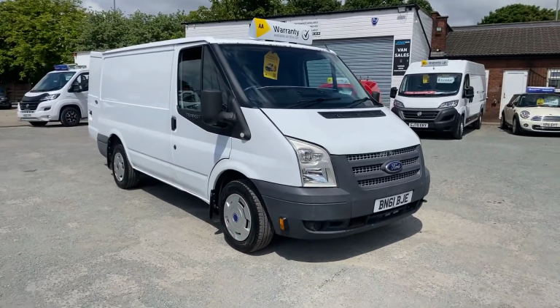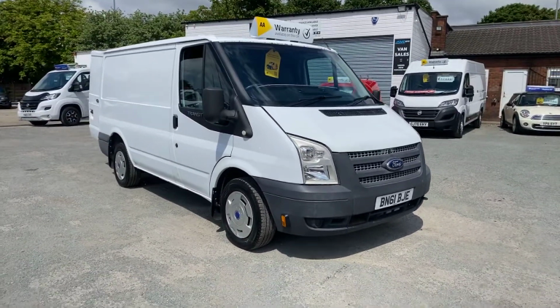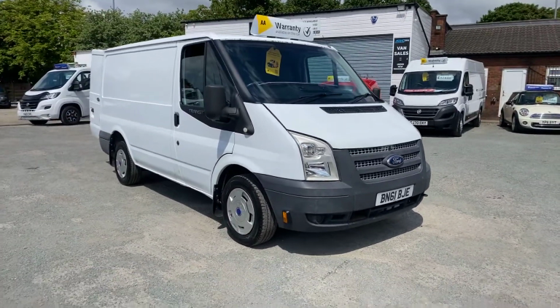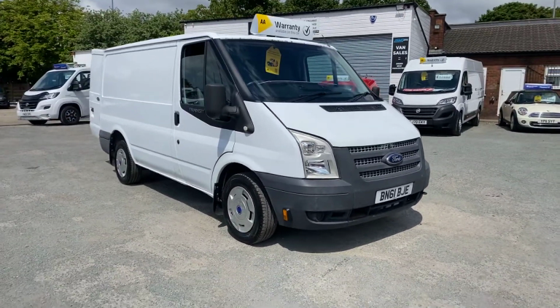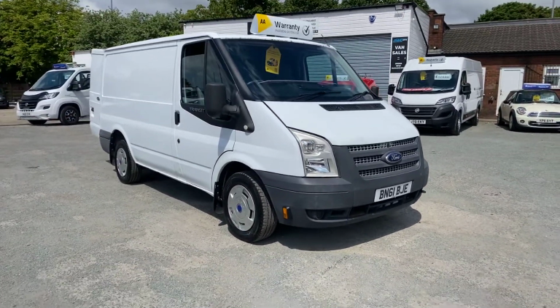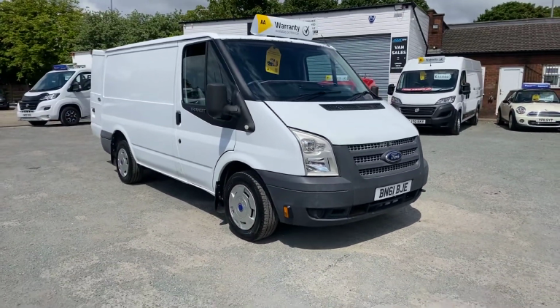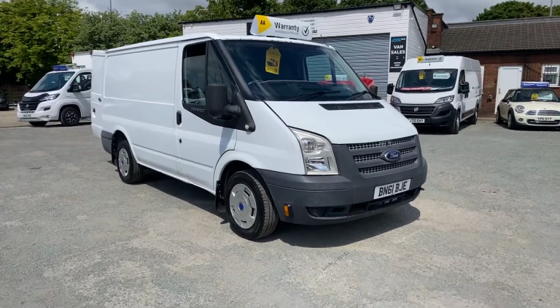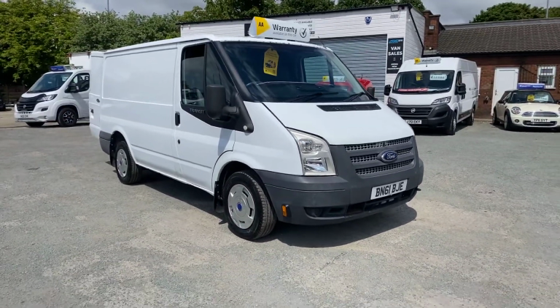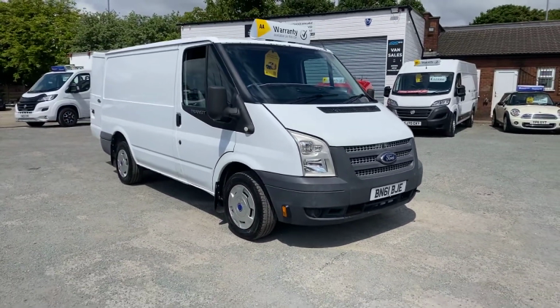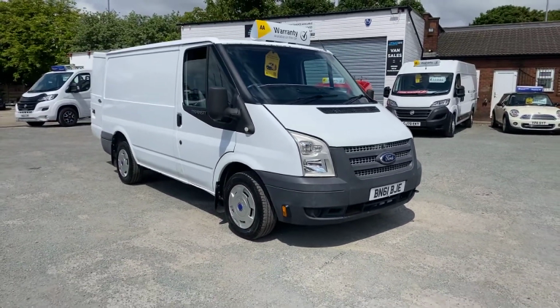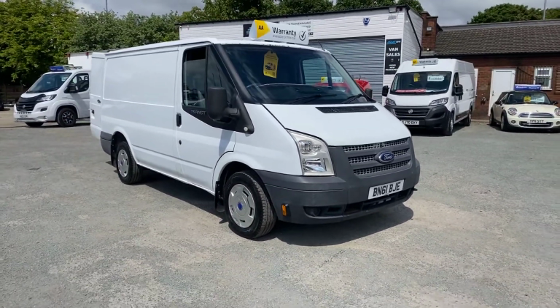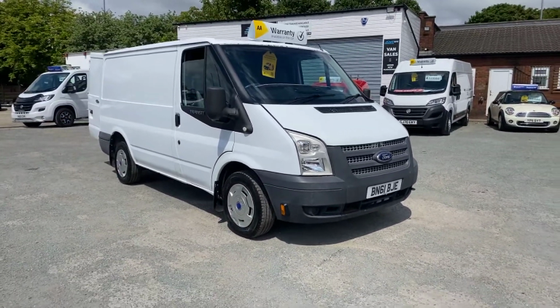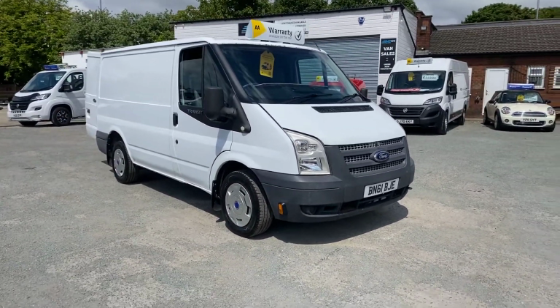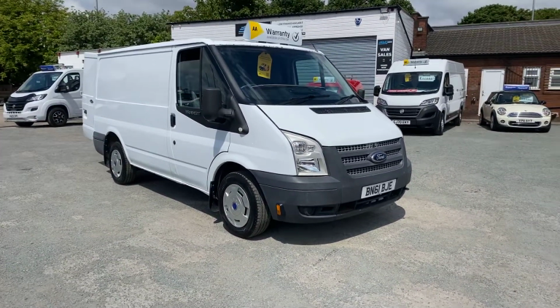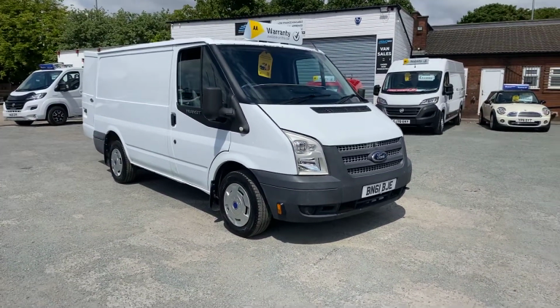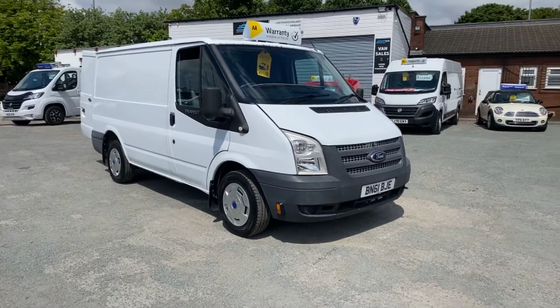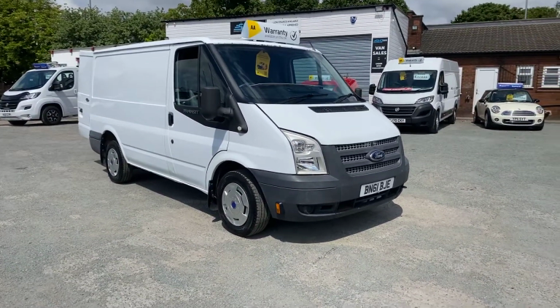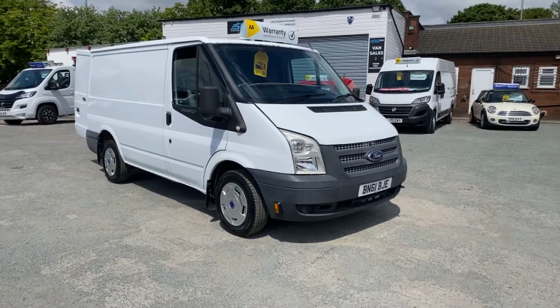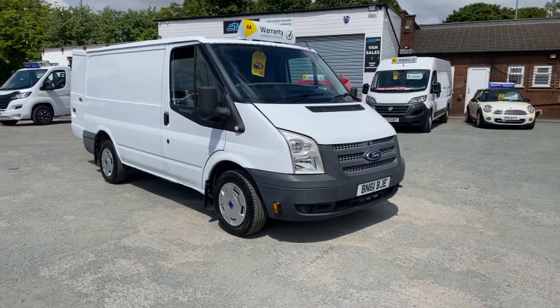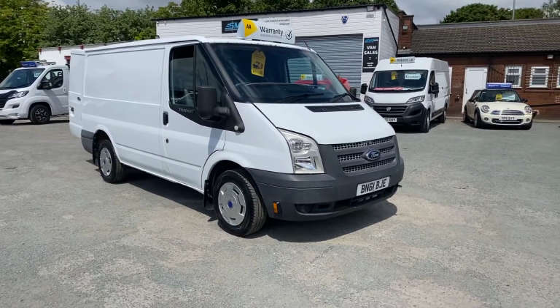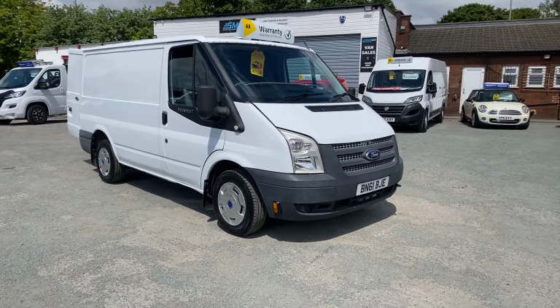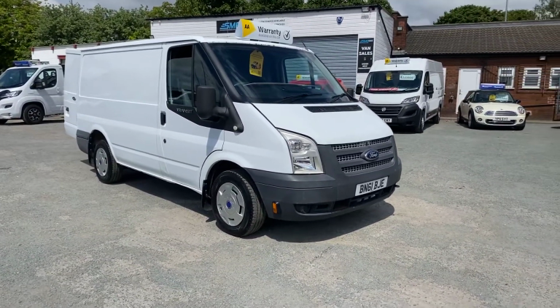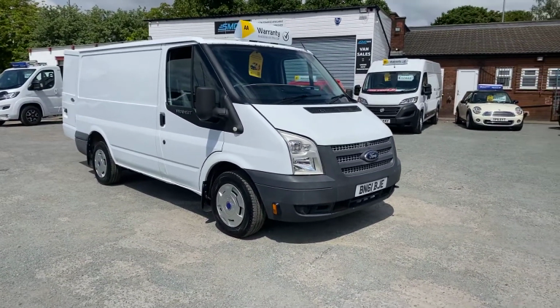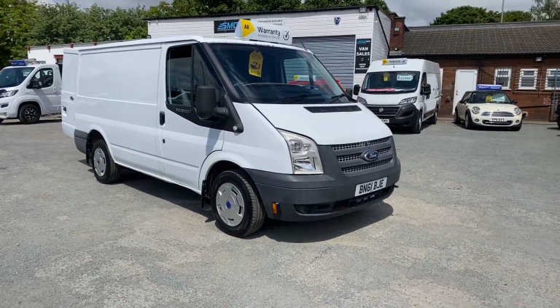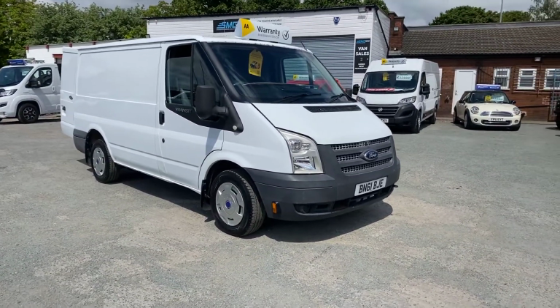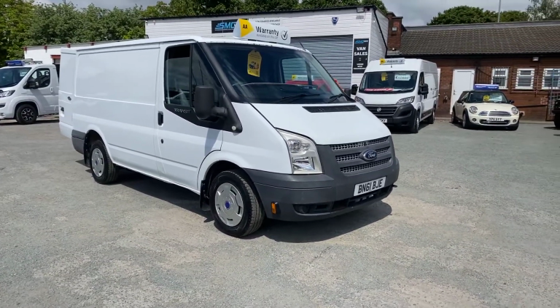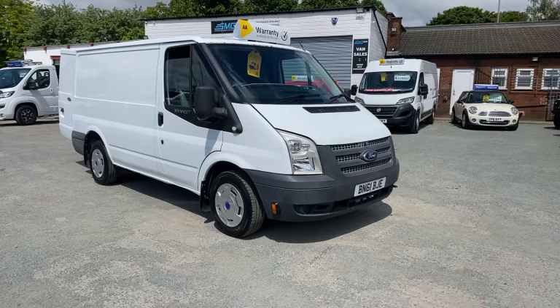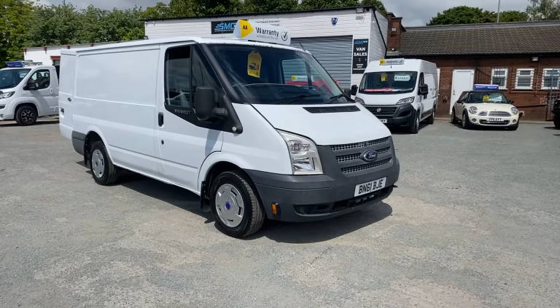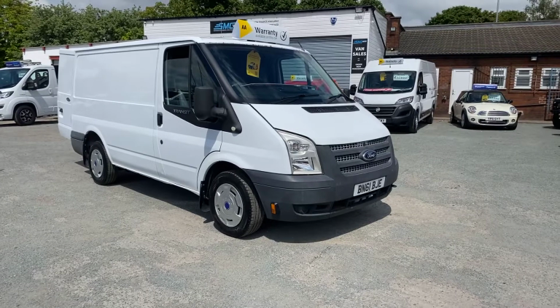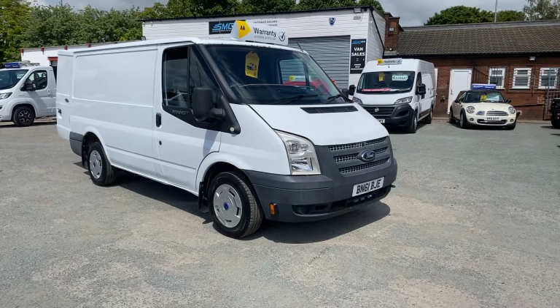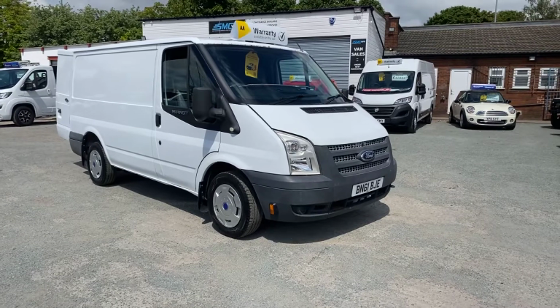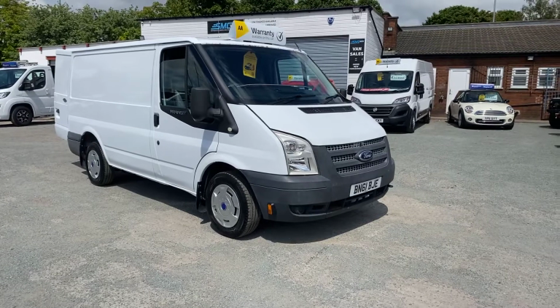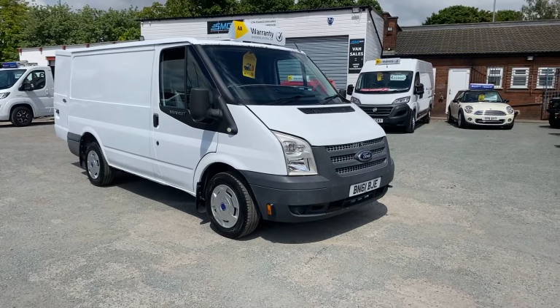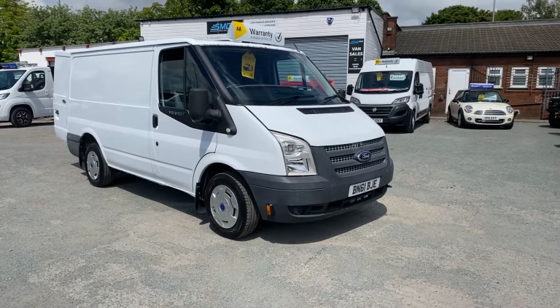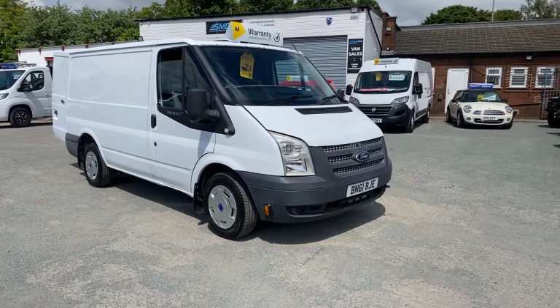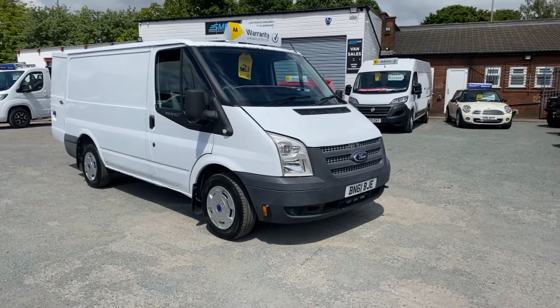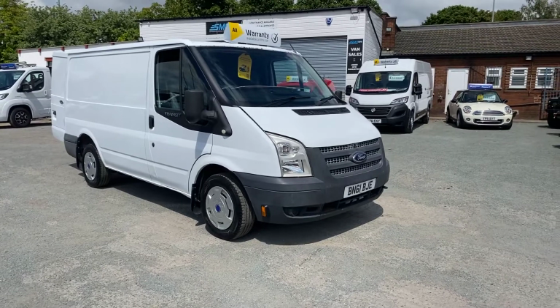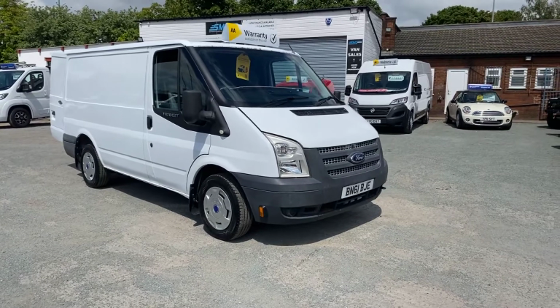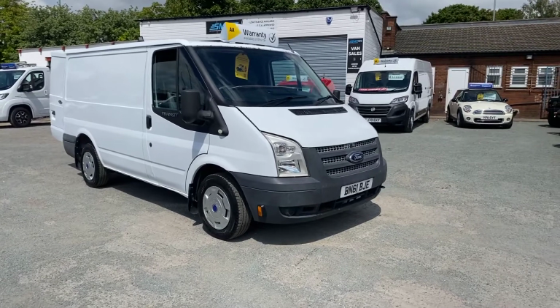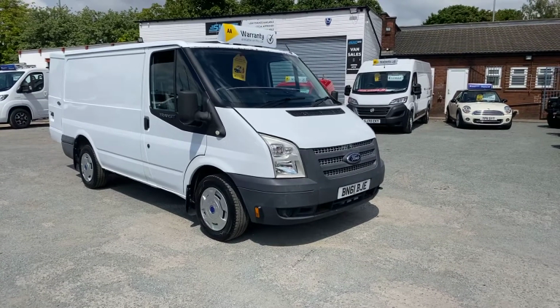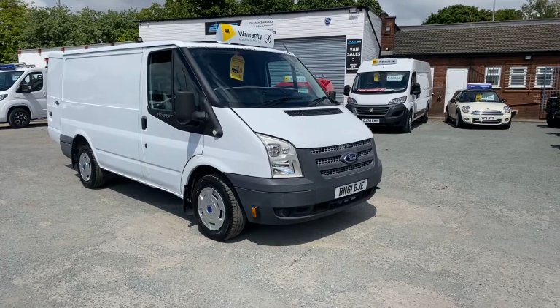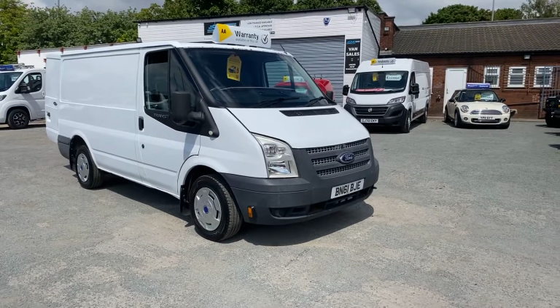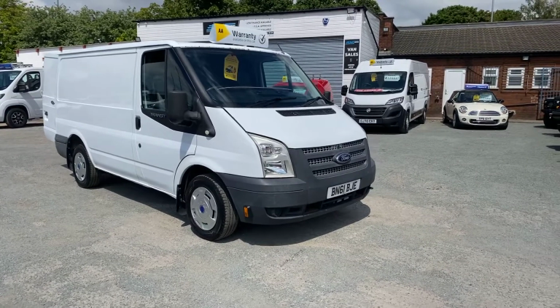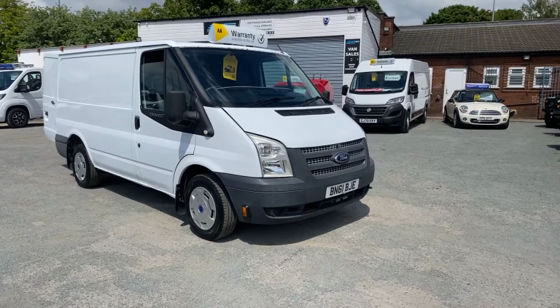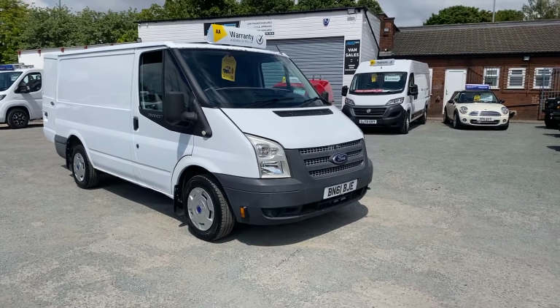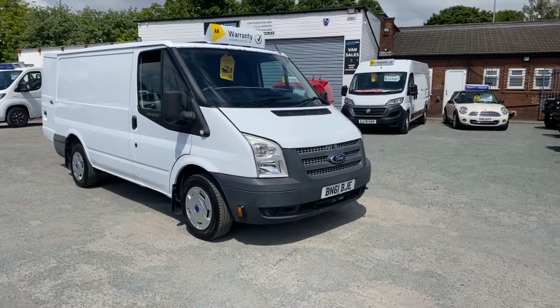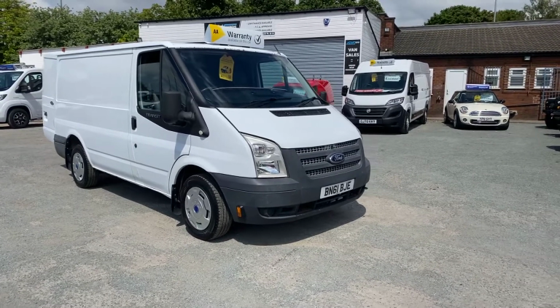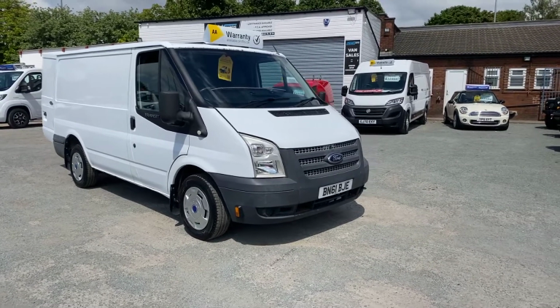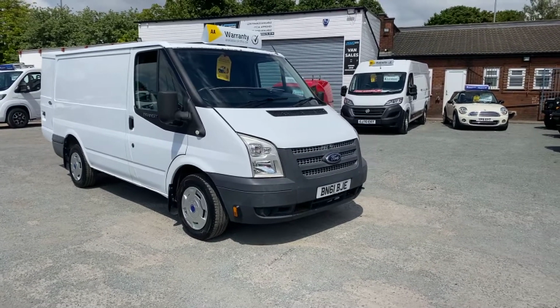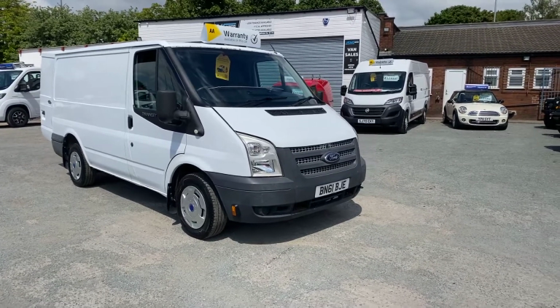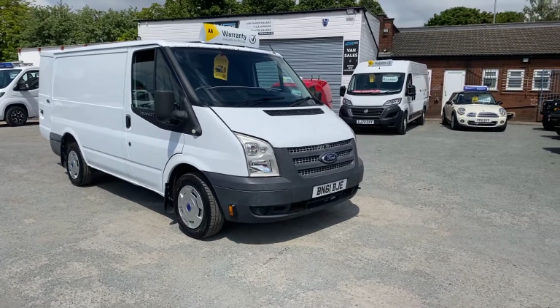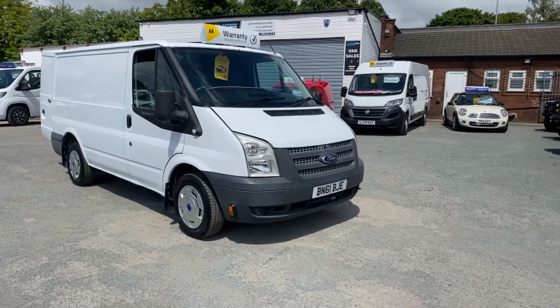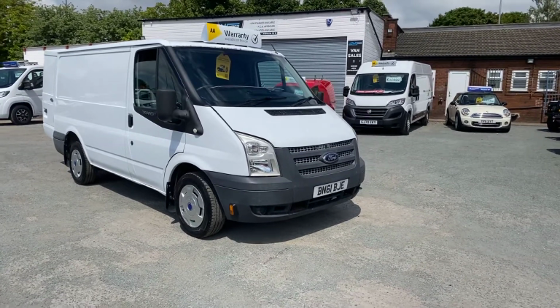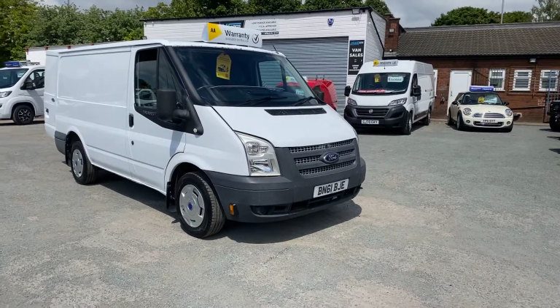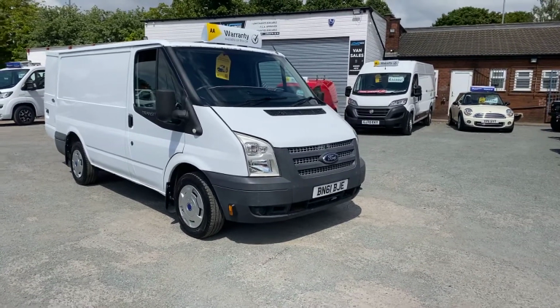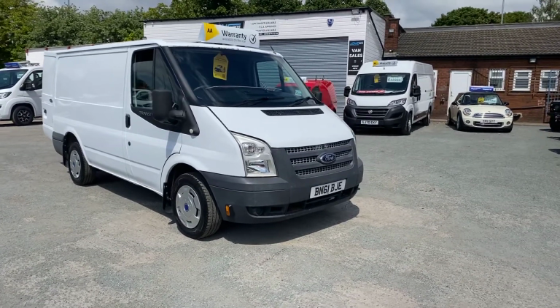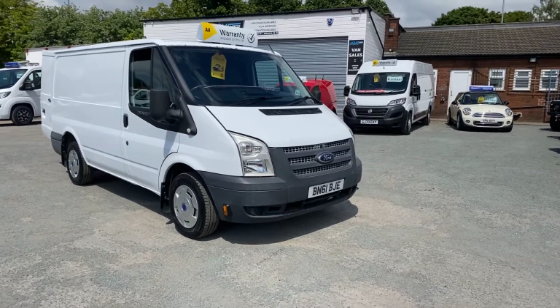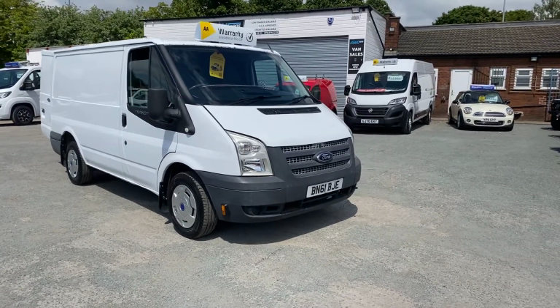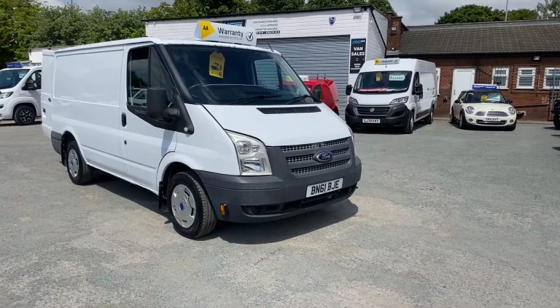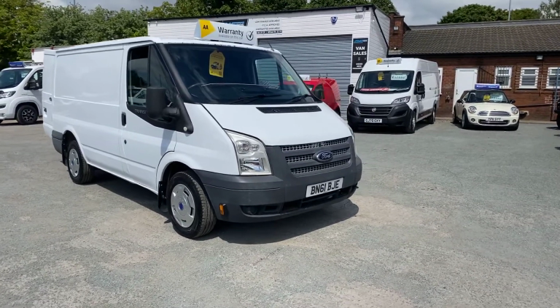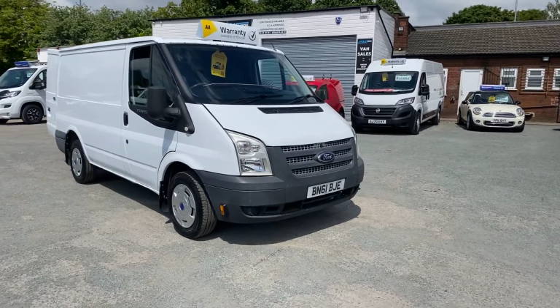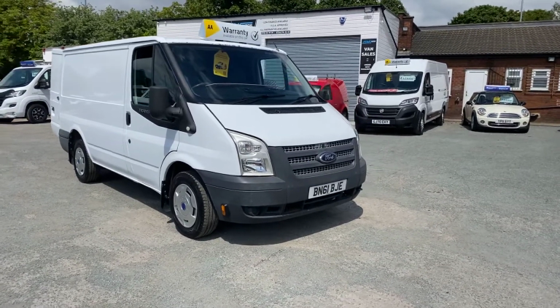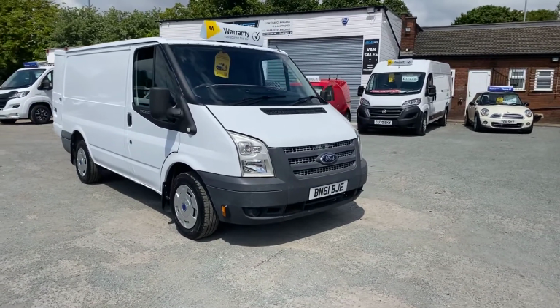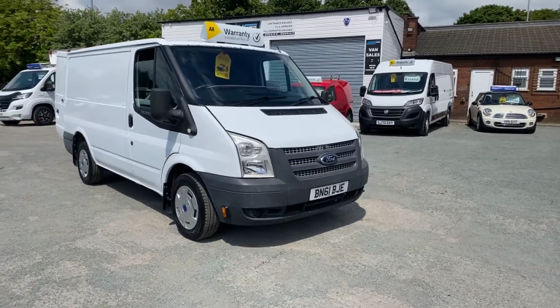If you've got any questions on this van or need any help with your finance, feel free to get in touch today — one of us will be happy to help. Thanks for watching.